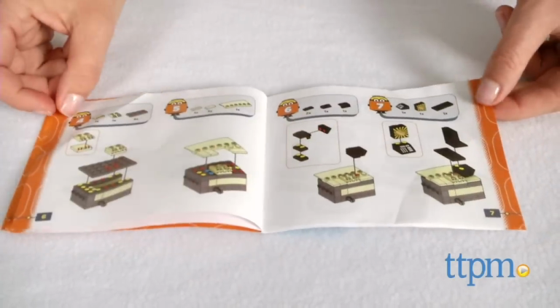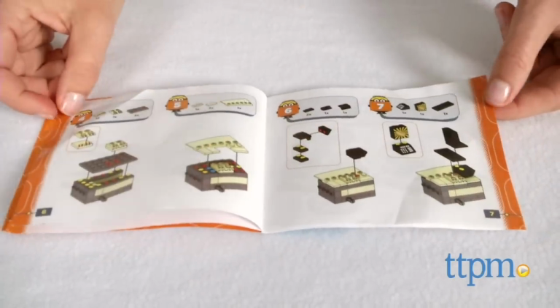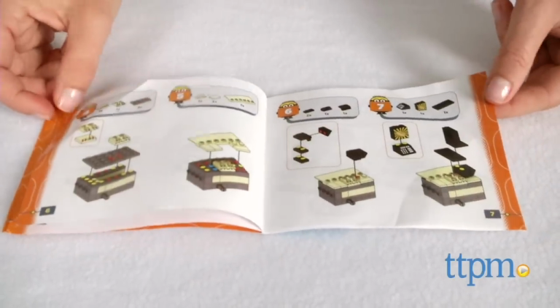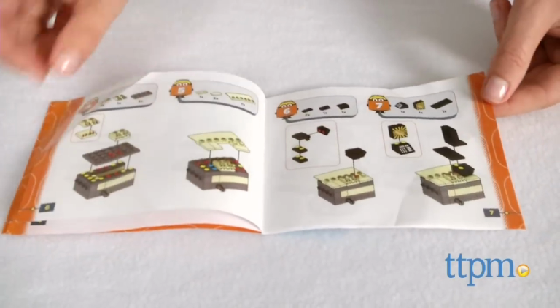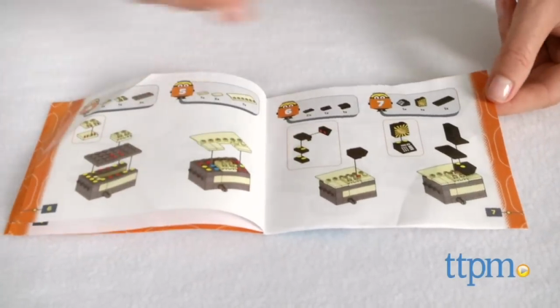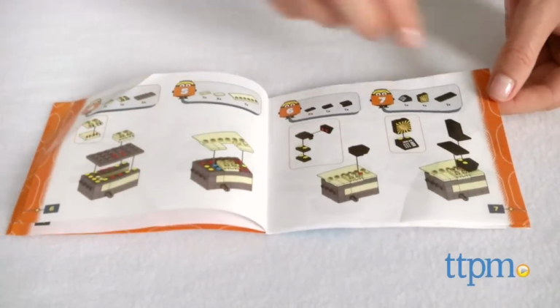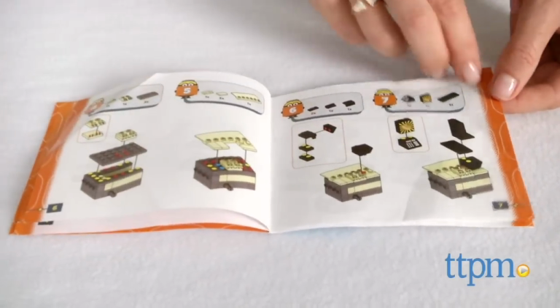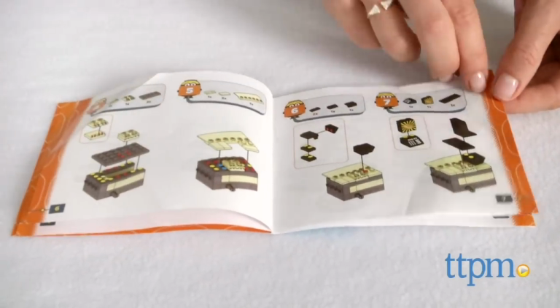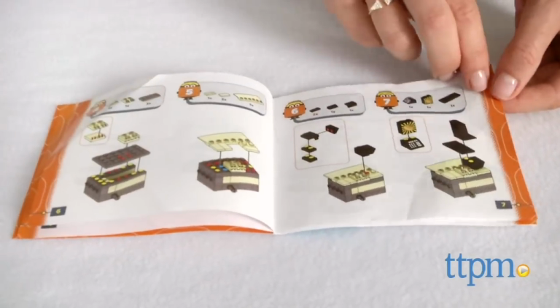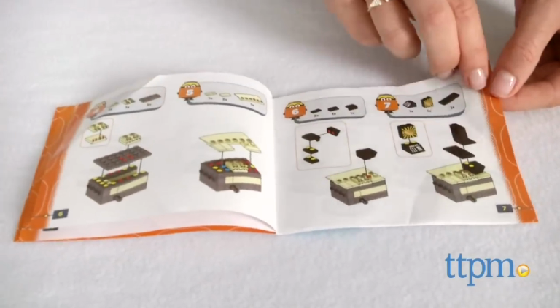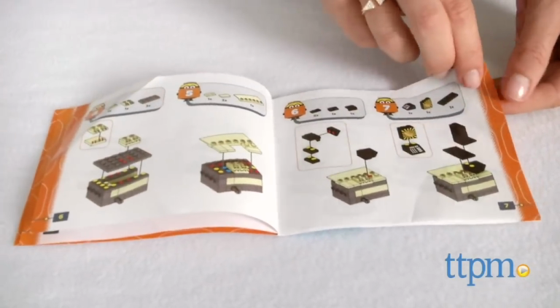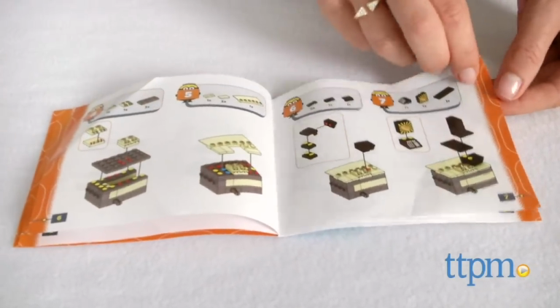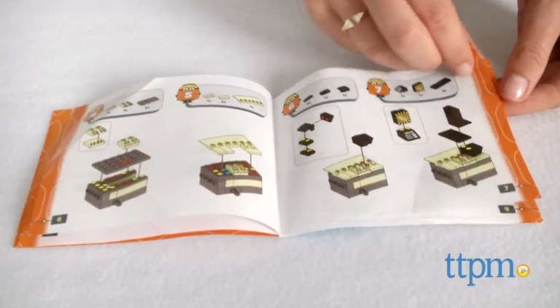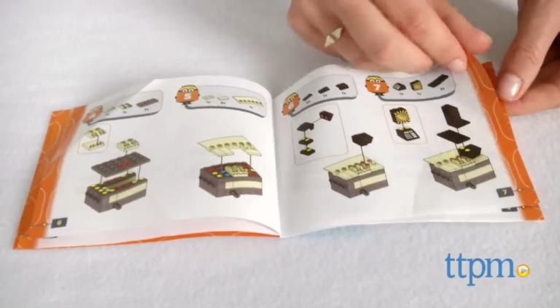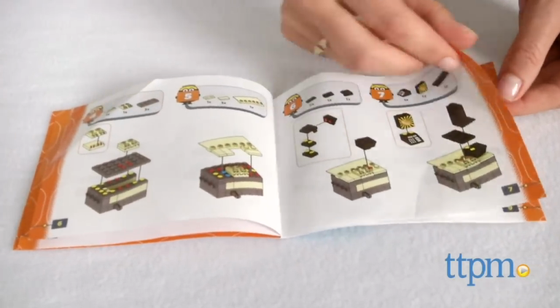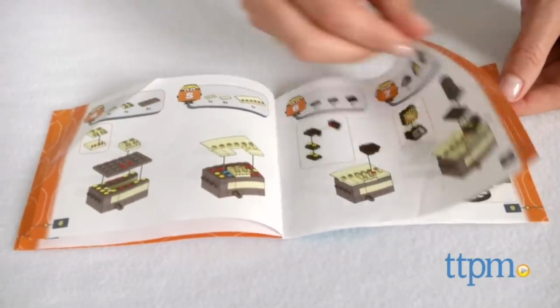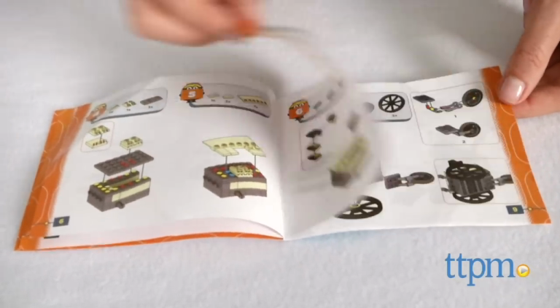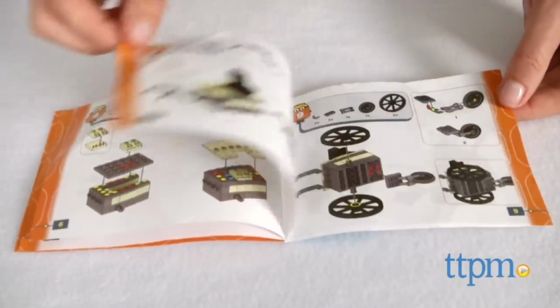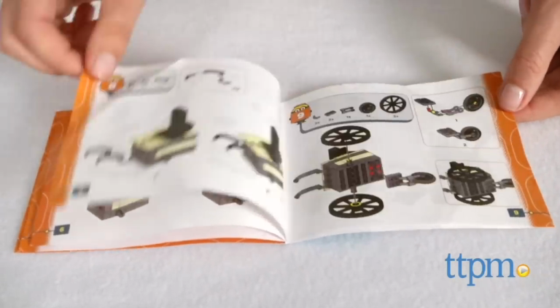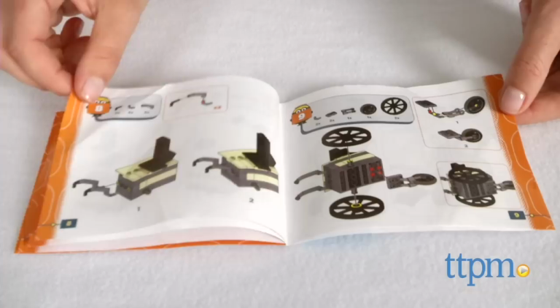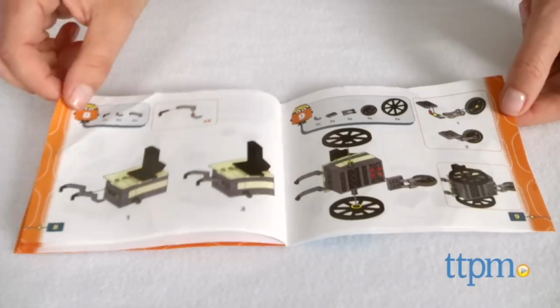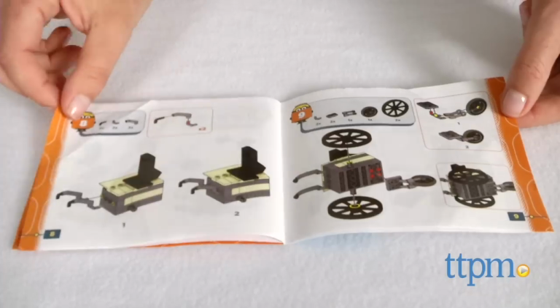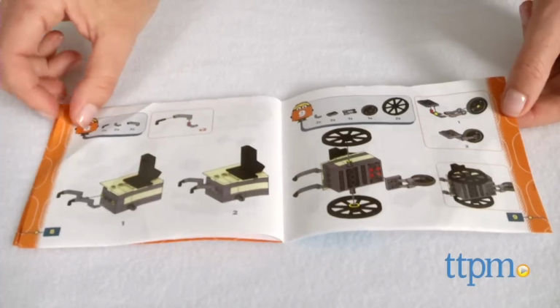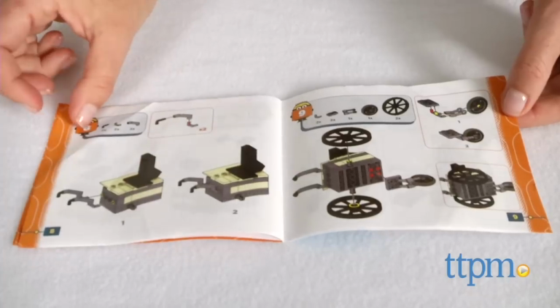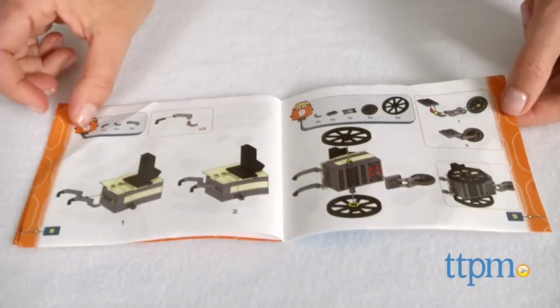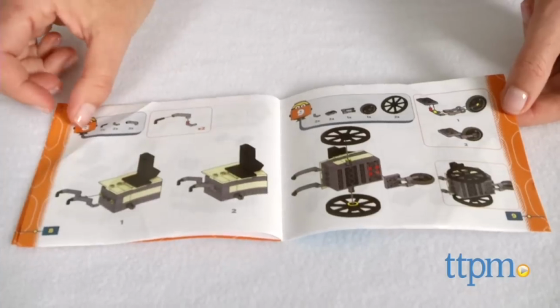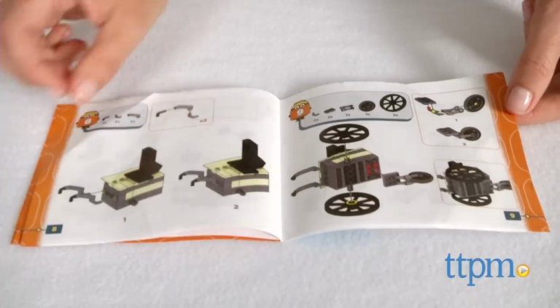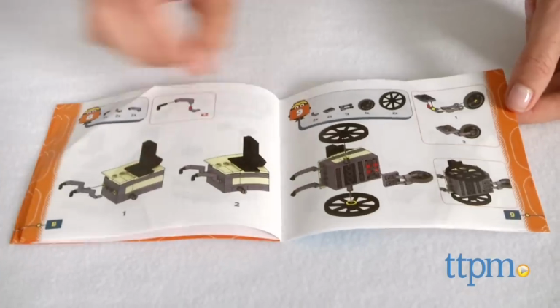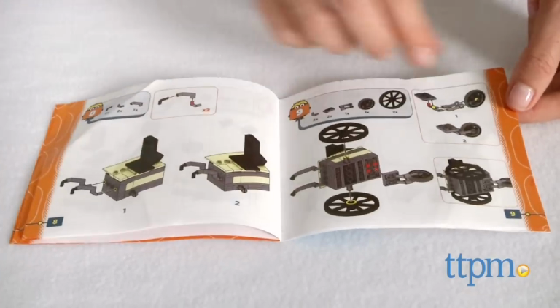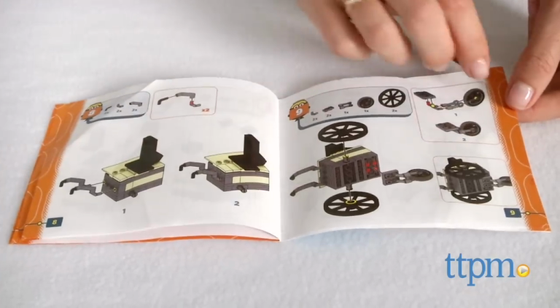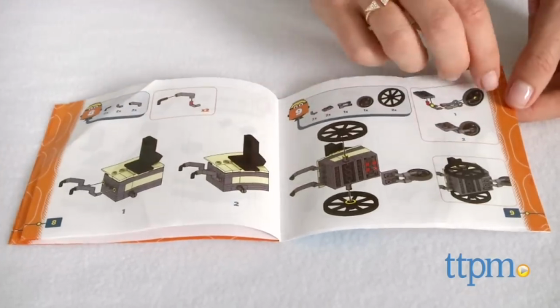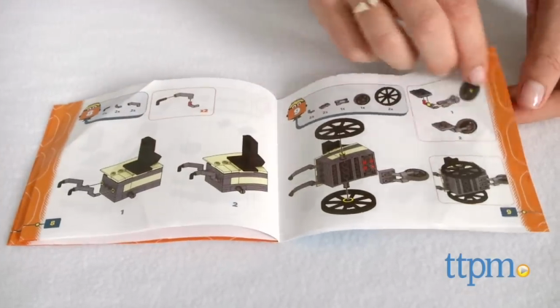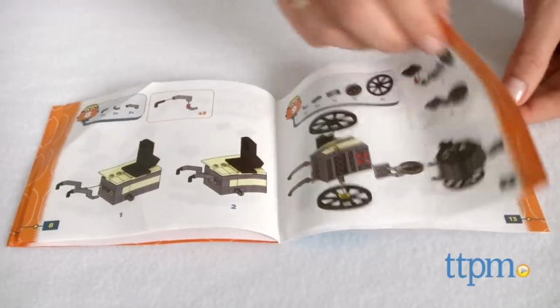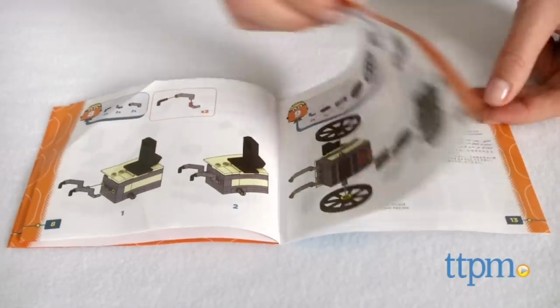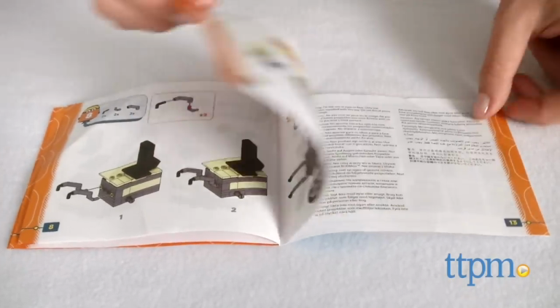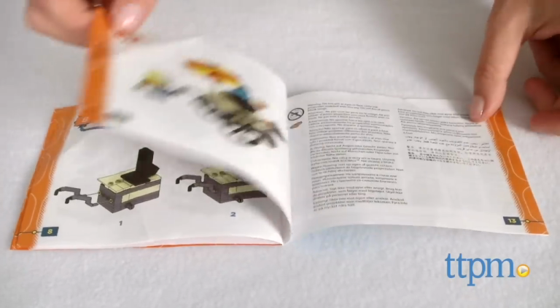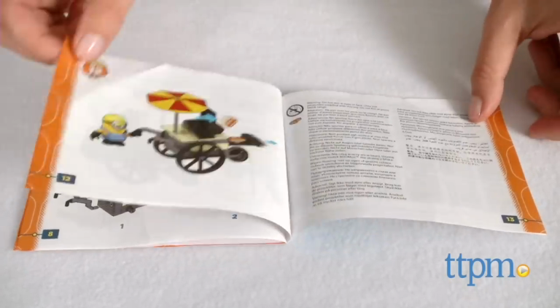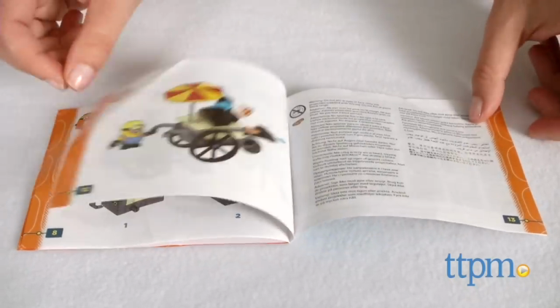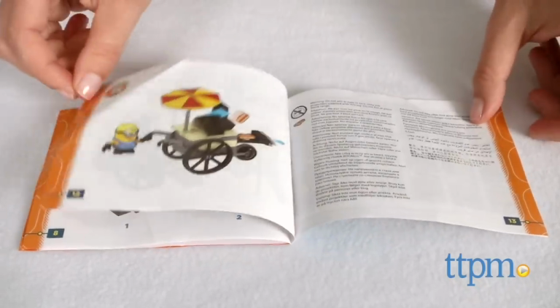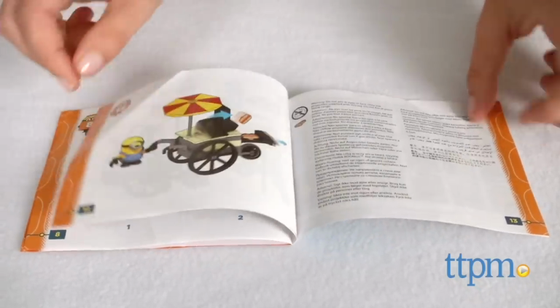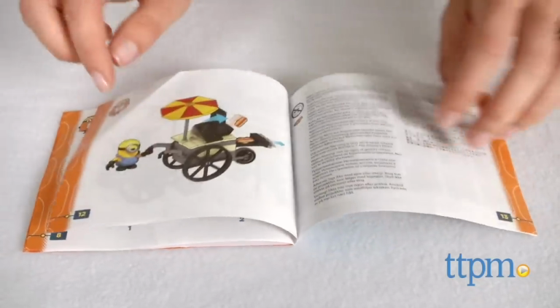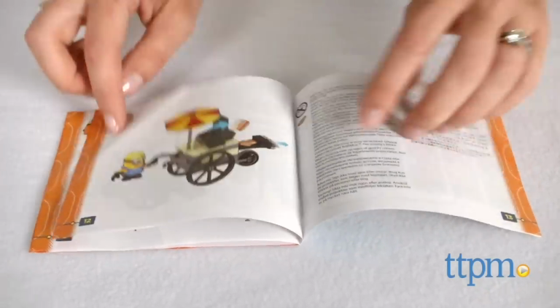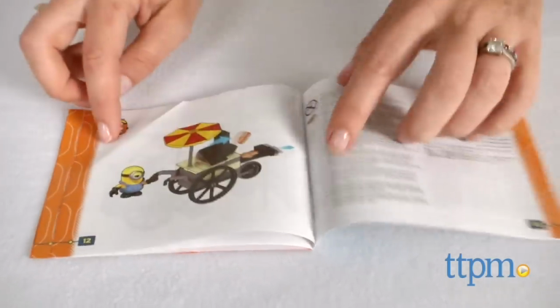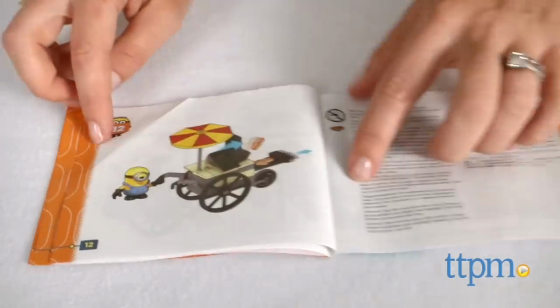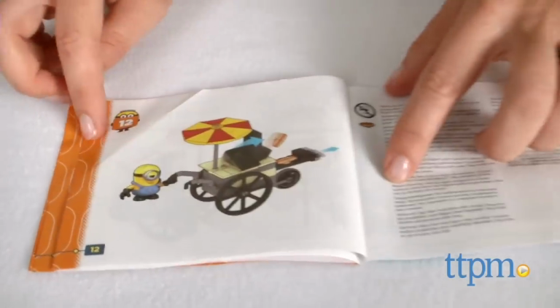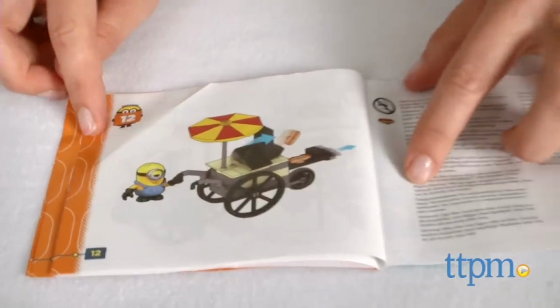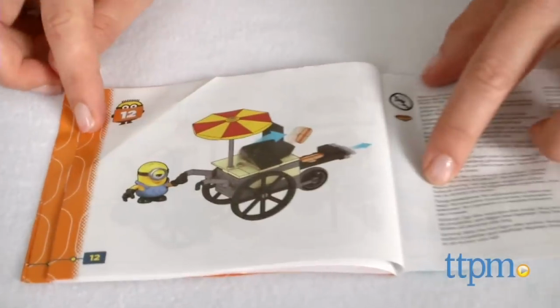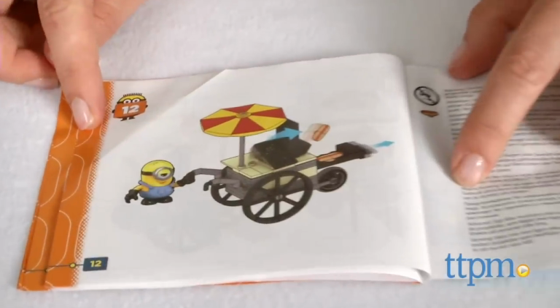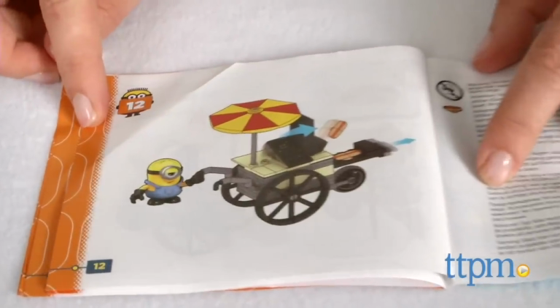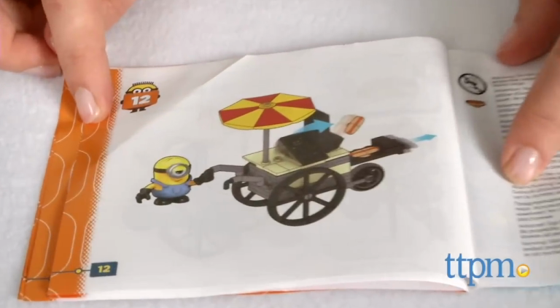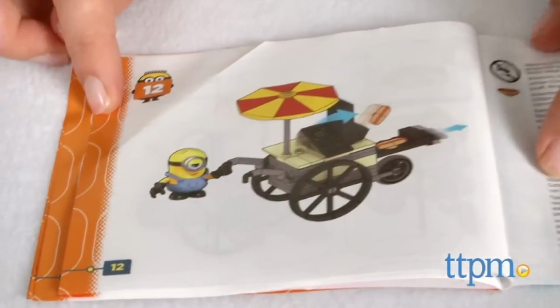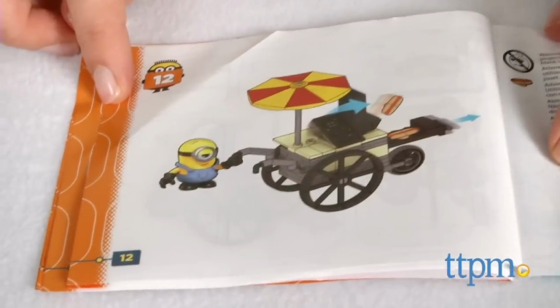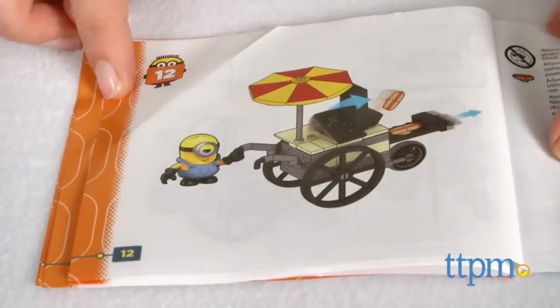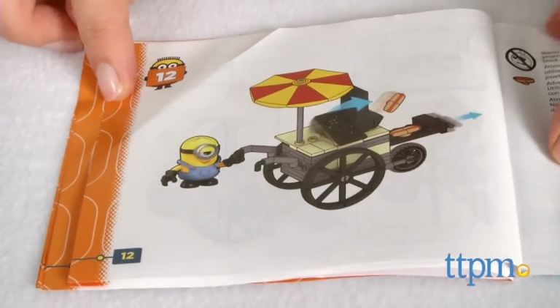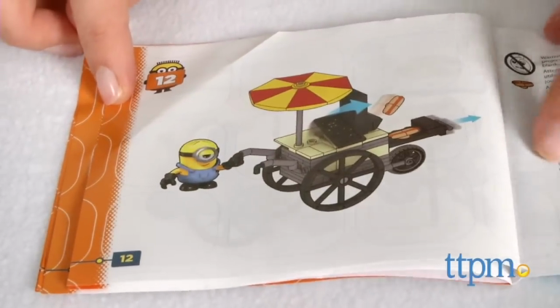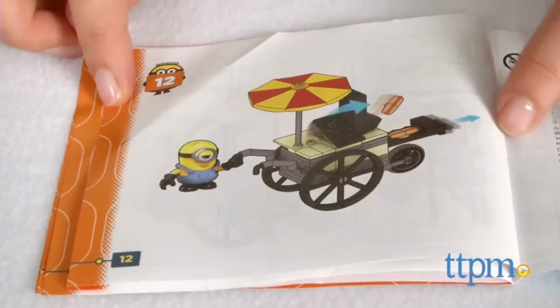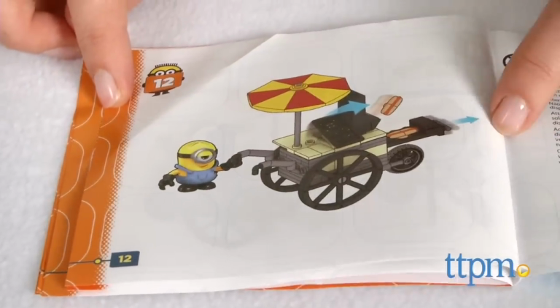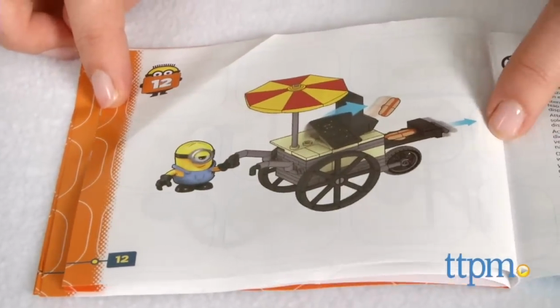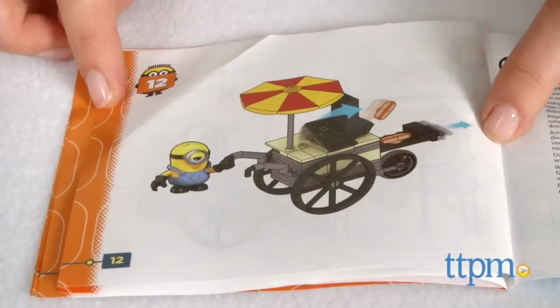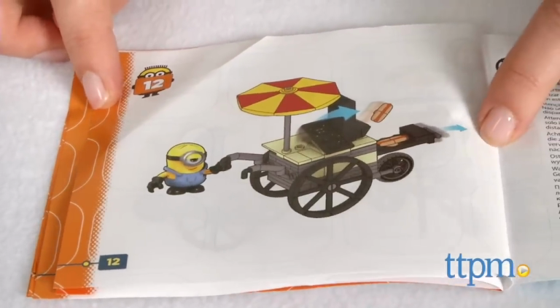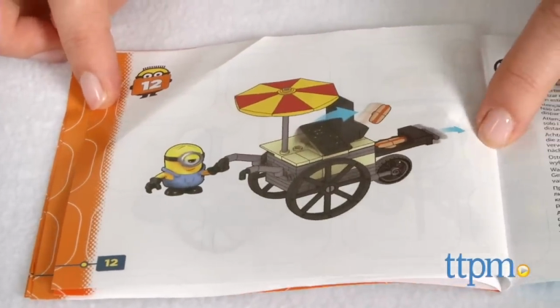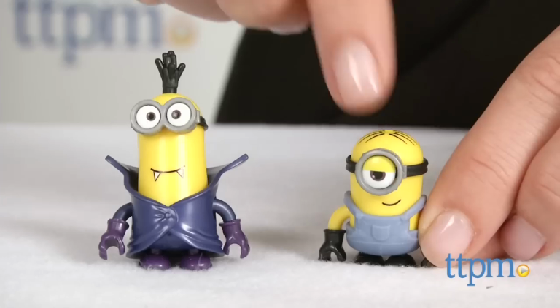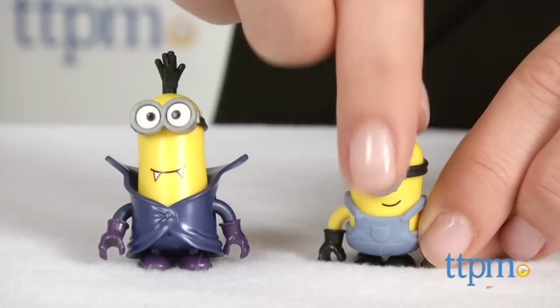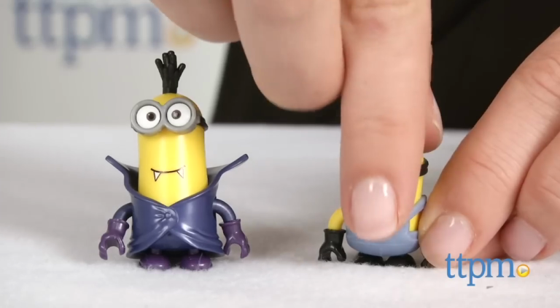Additional Mega Bloks Minion sets are available and the silly themes and realistic looking Minions are sure to make fans want to collect them all.